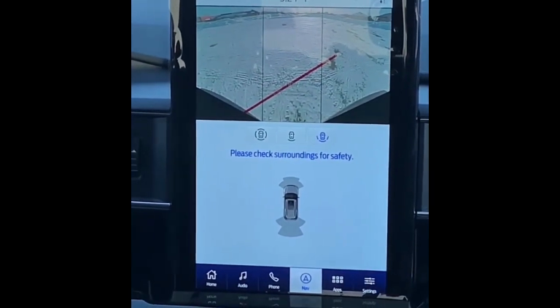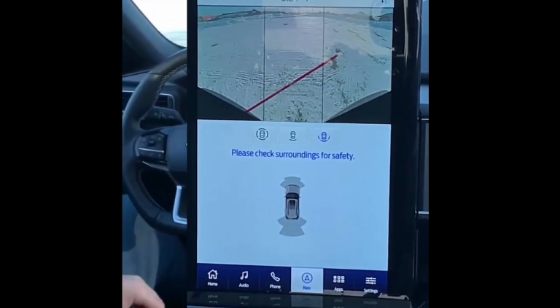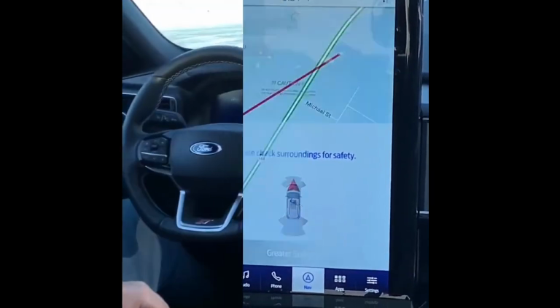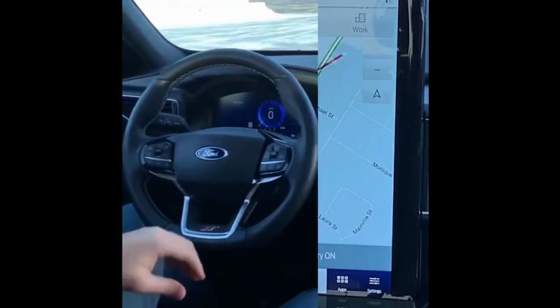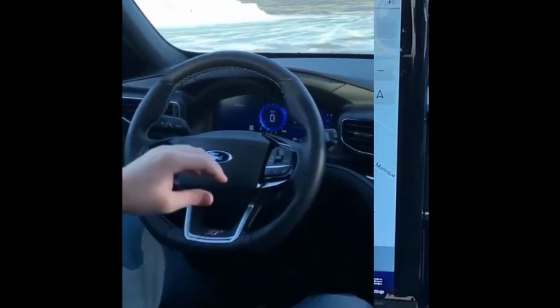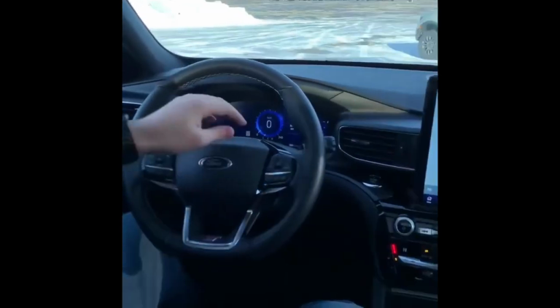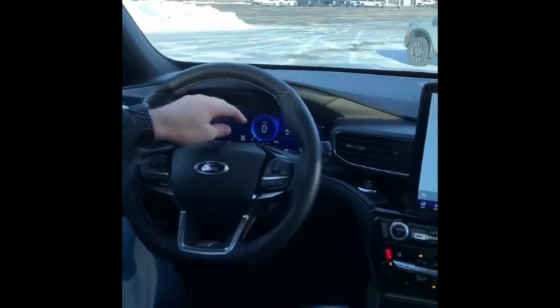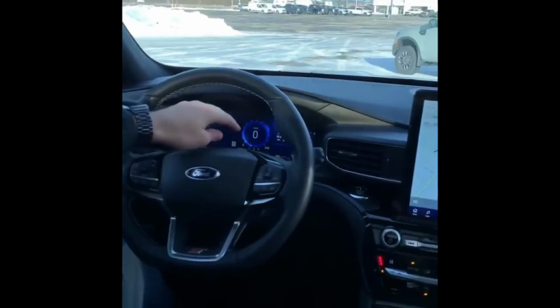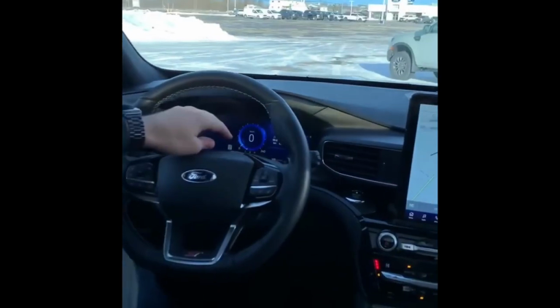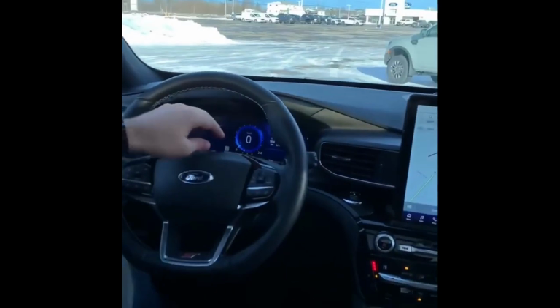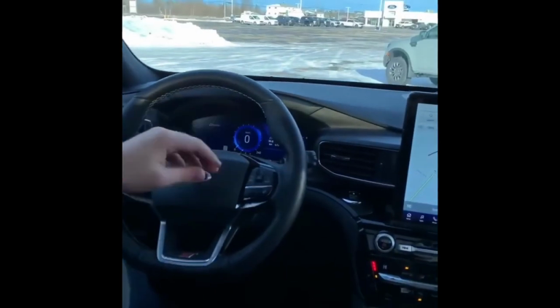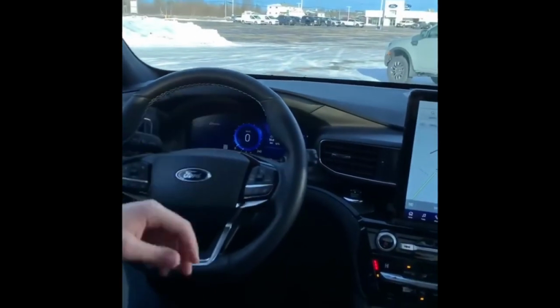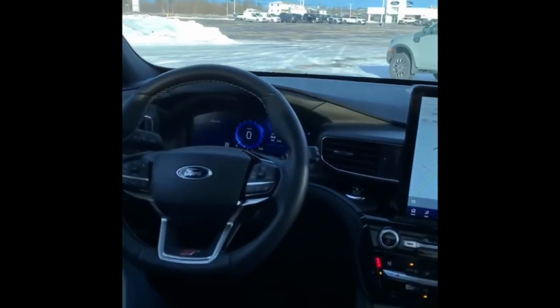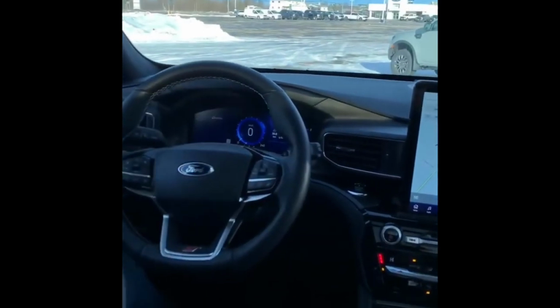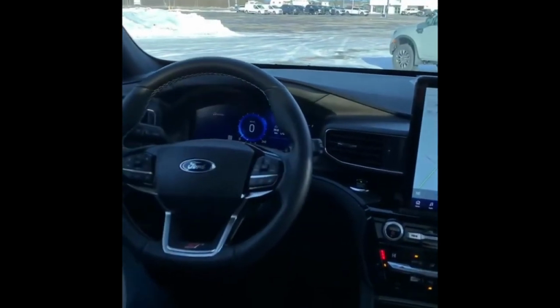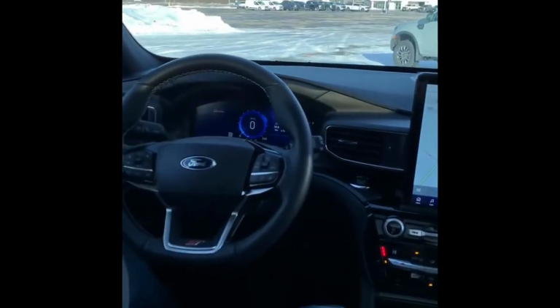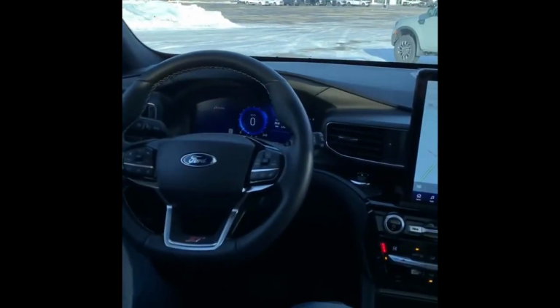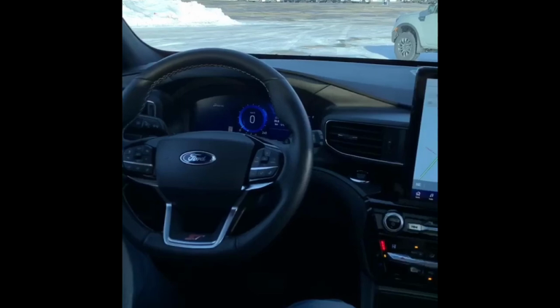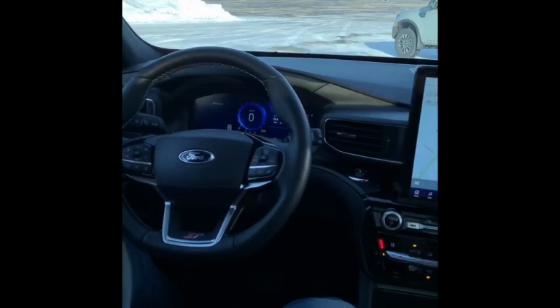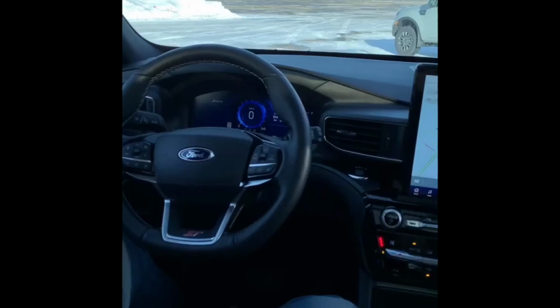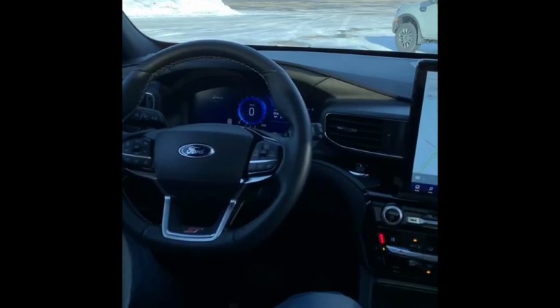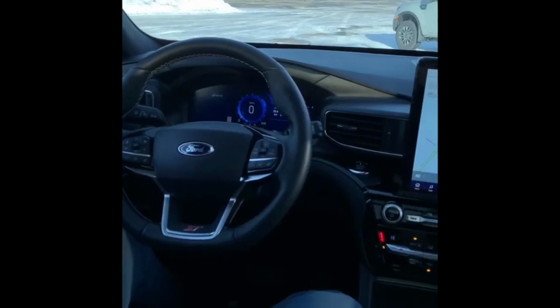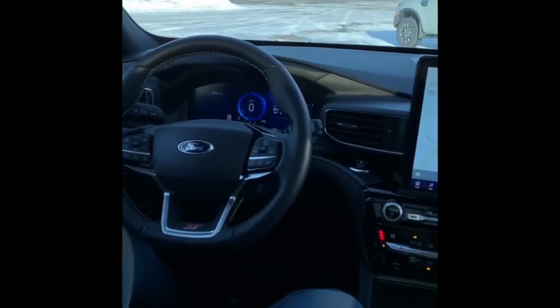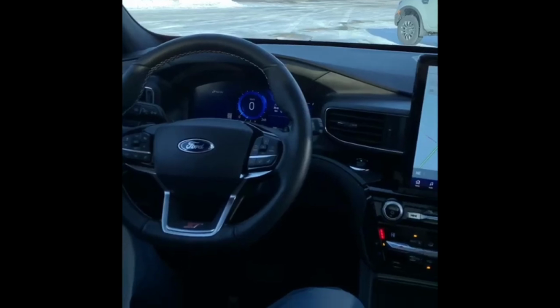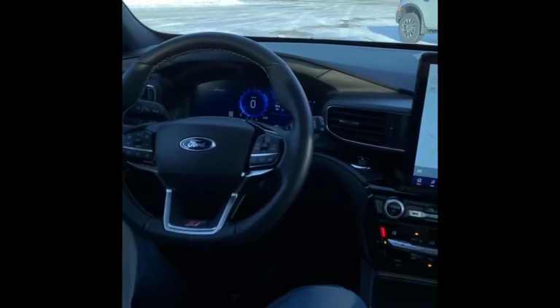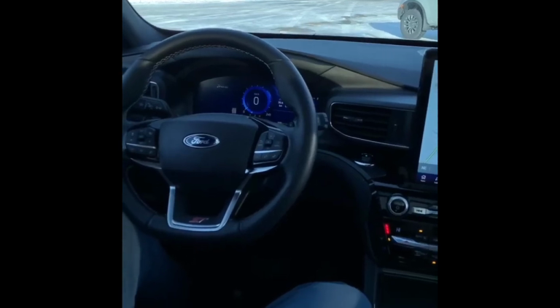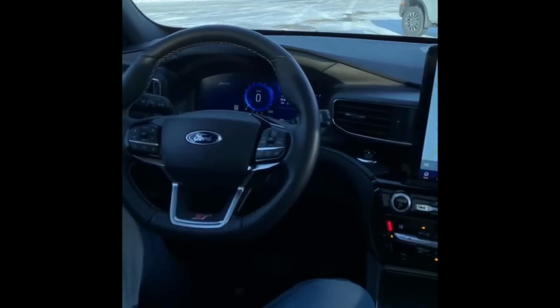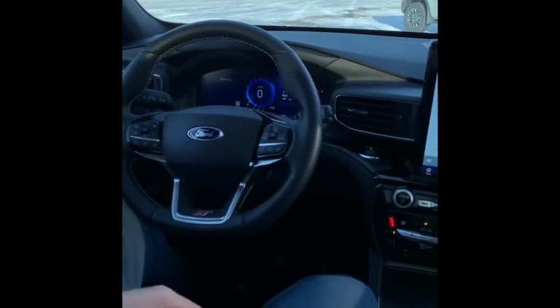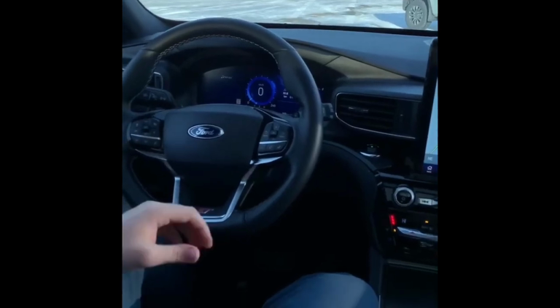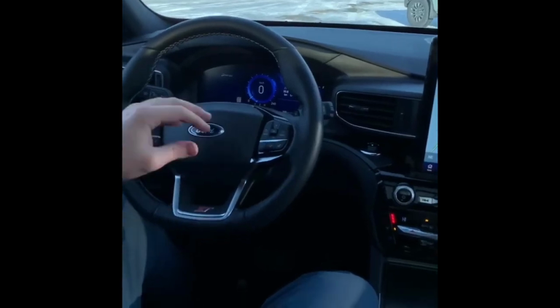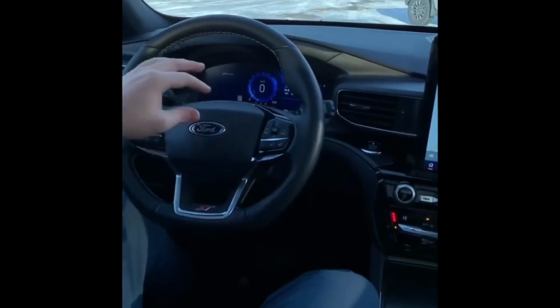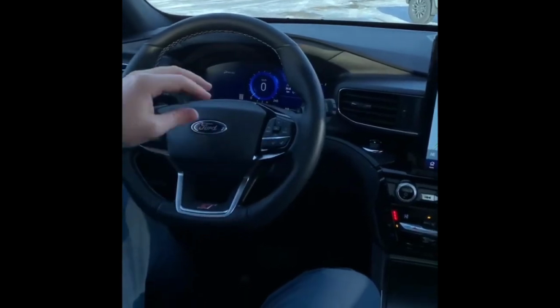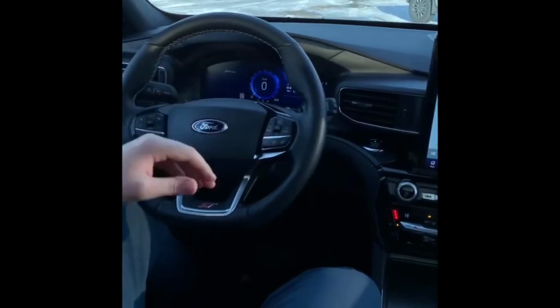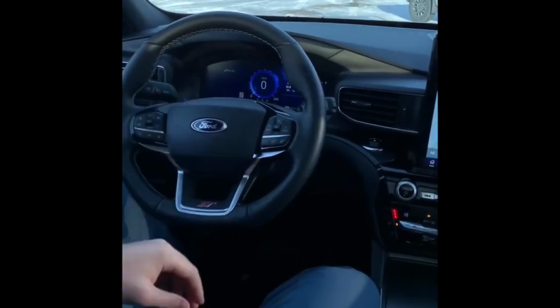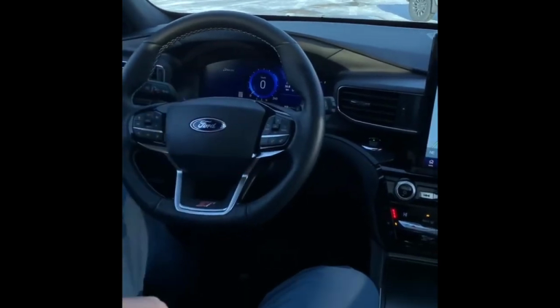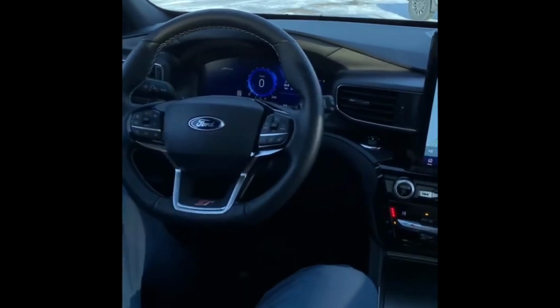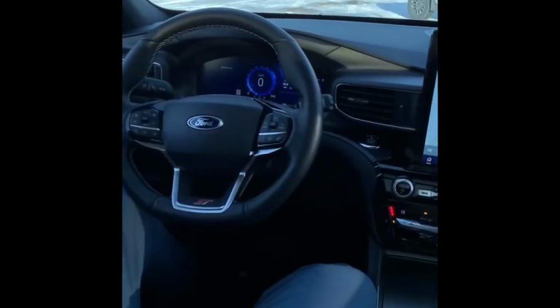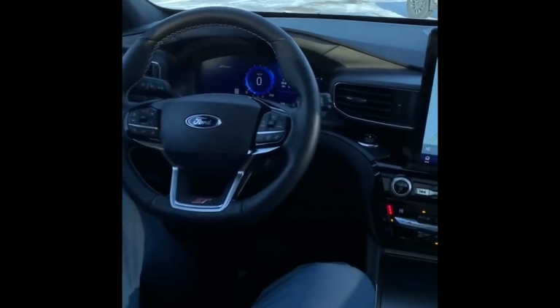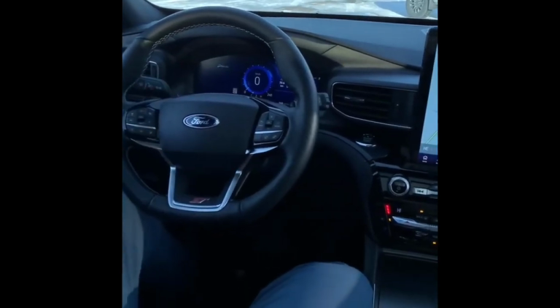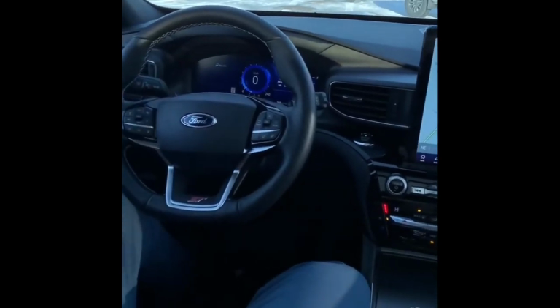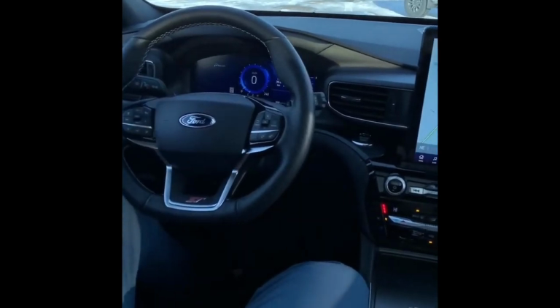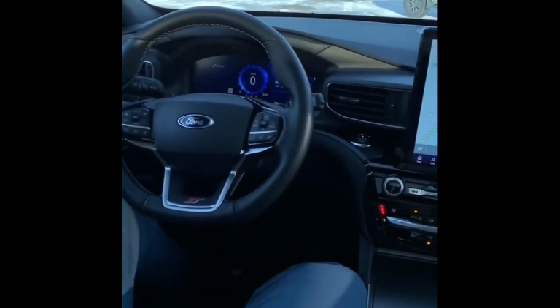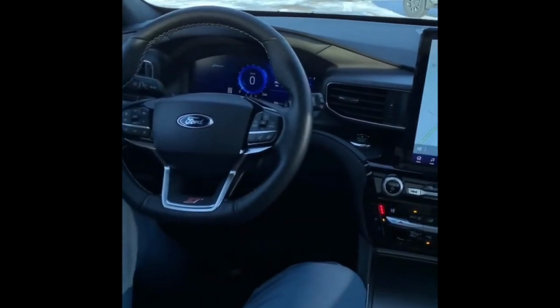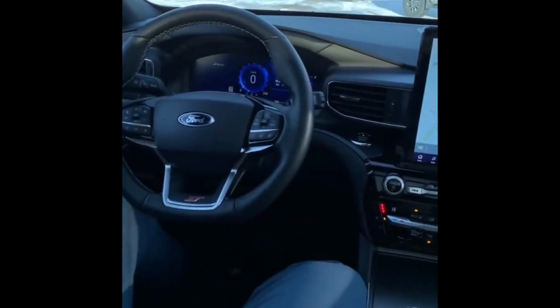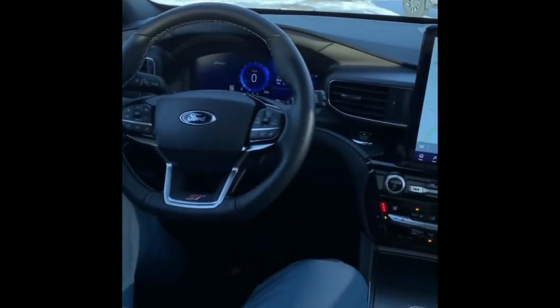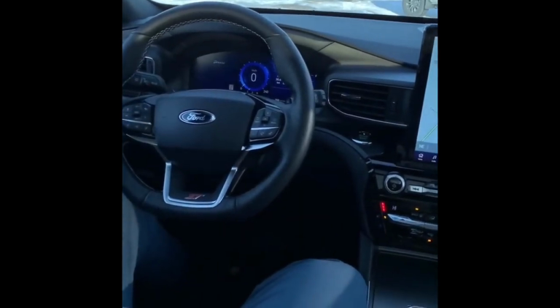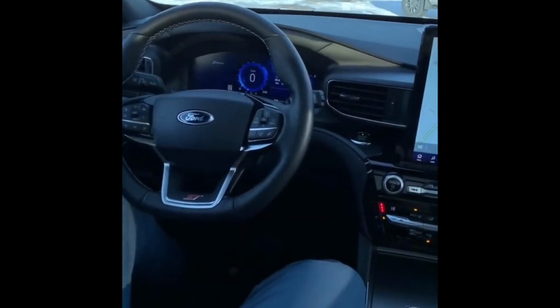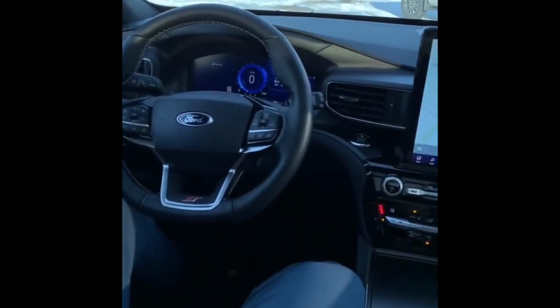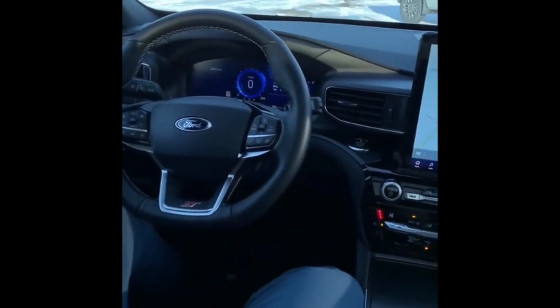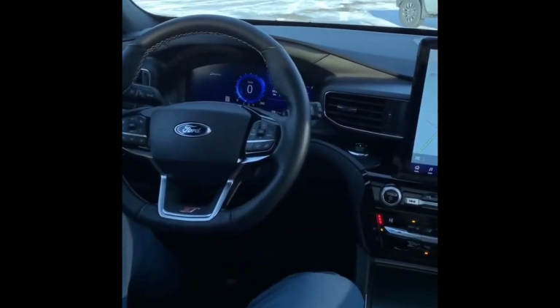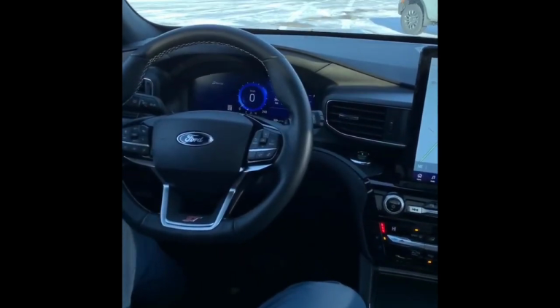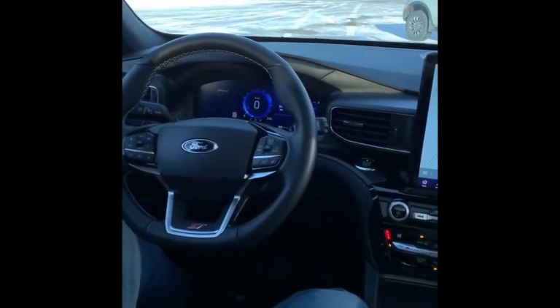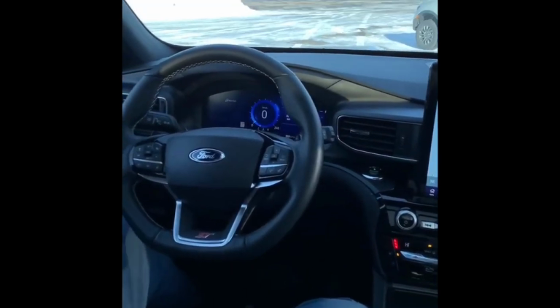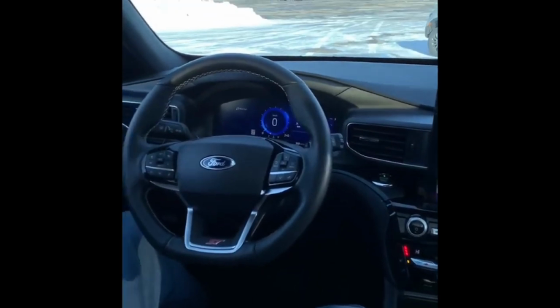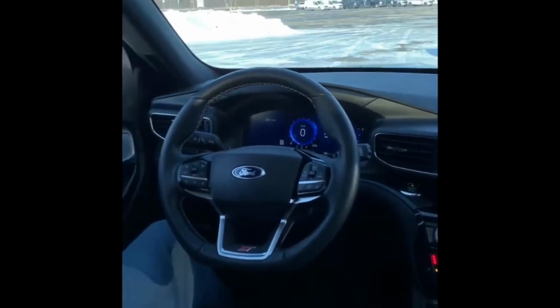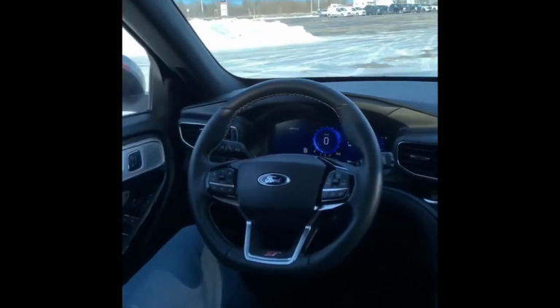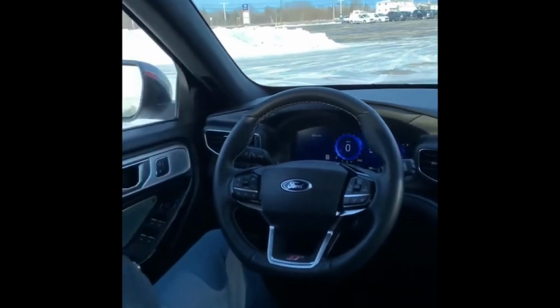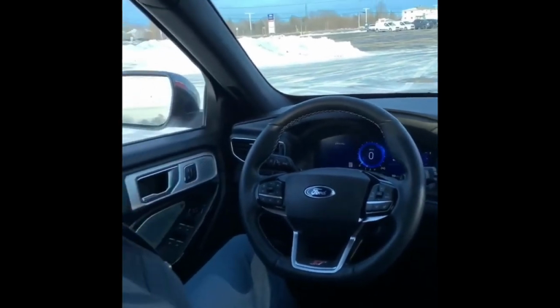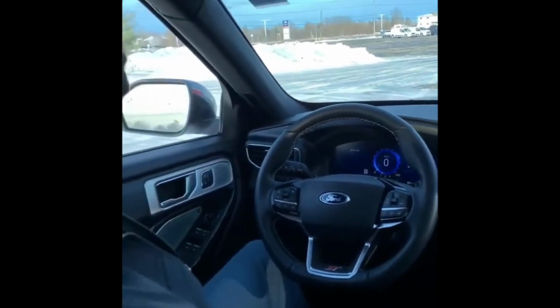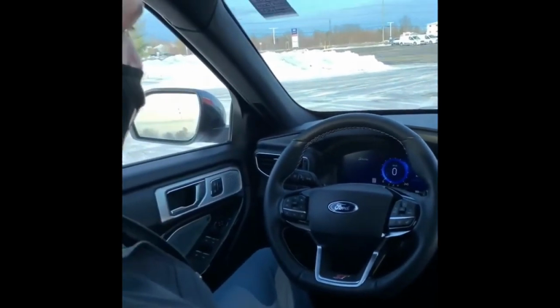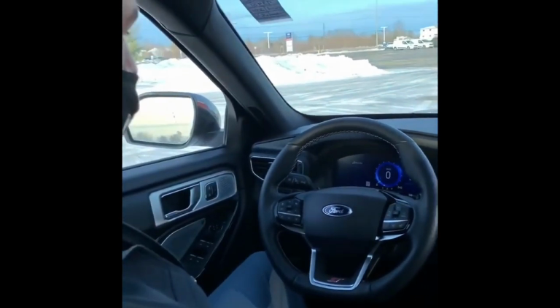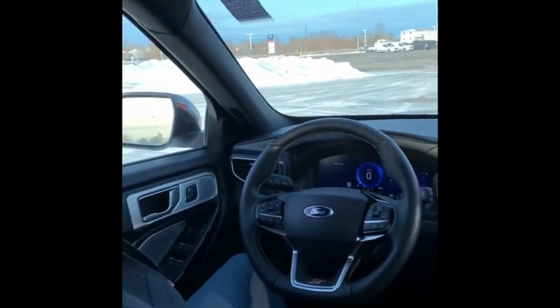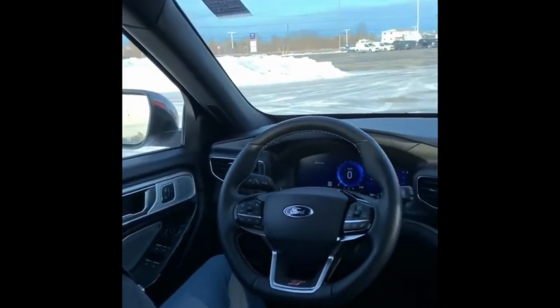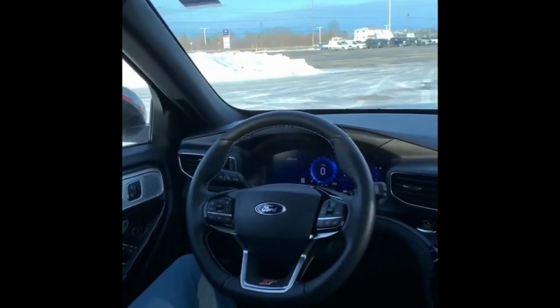Moving over here, we have your instrument cluster with your speedometer. You can change your drive modes — there are seven total drive modes.